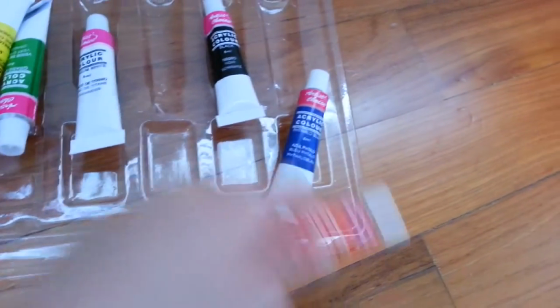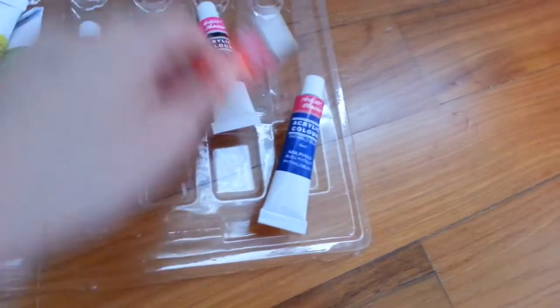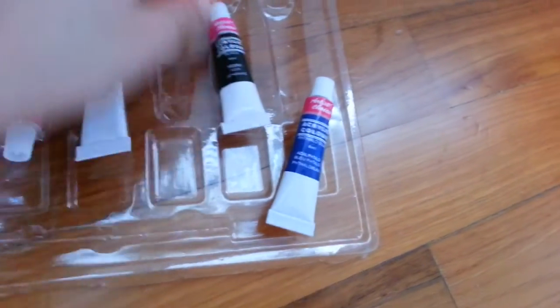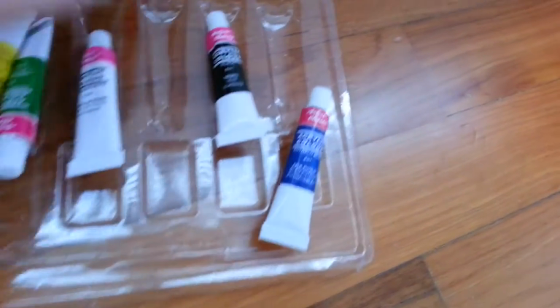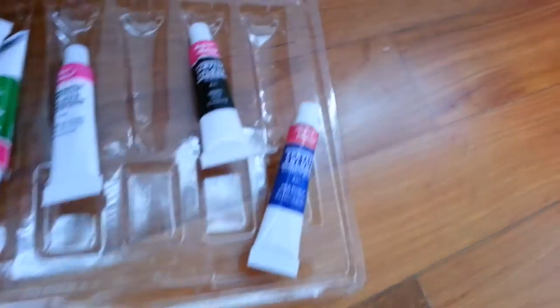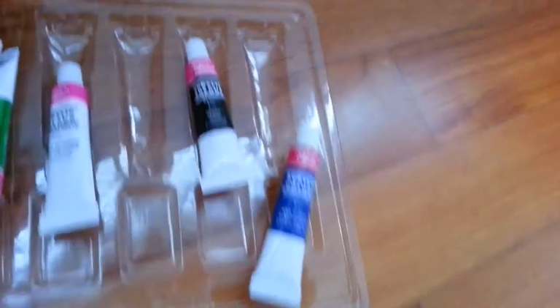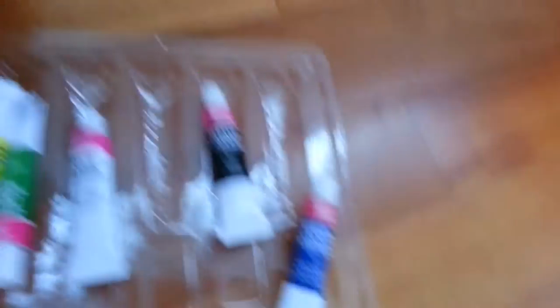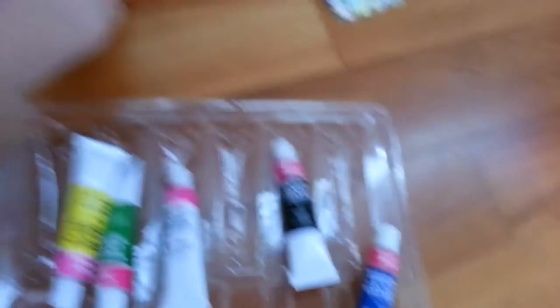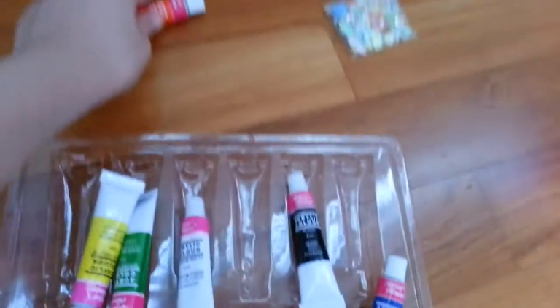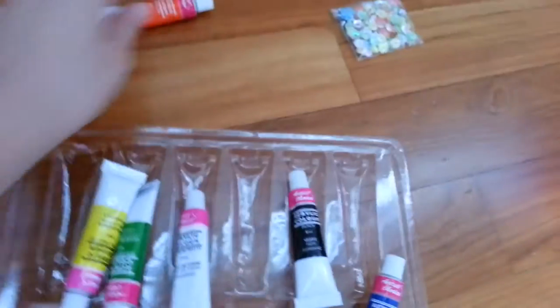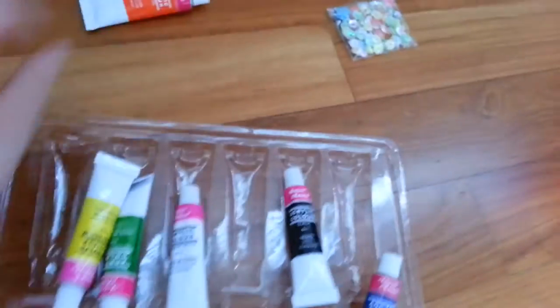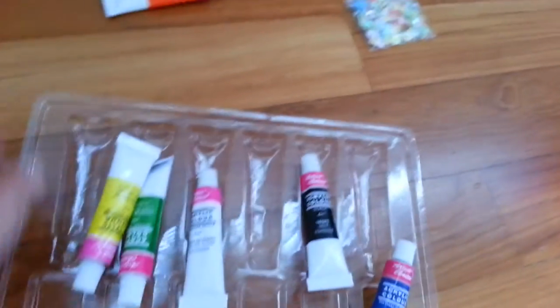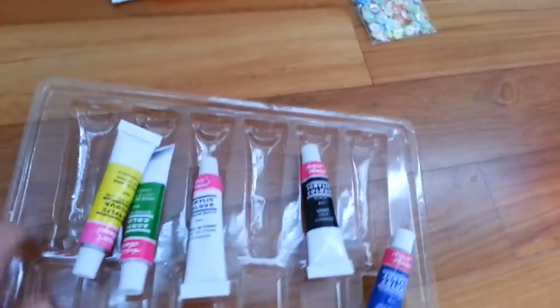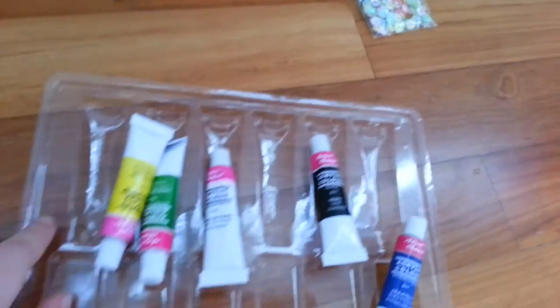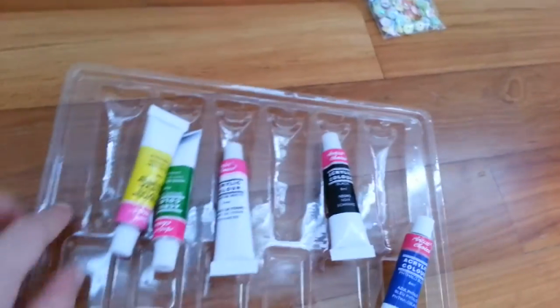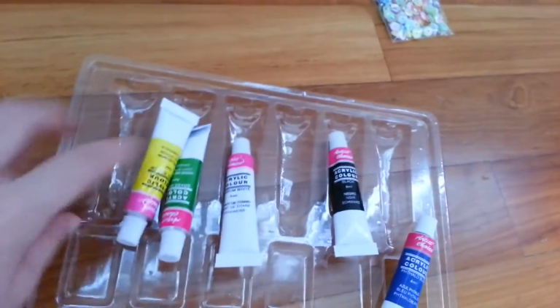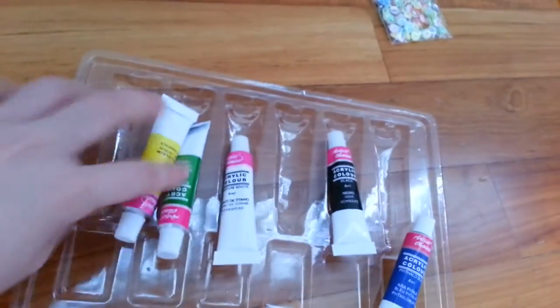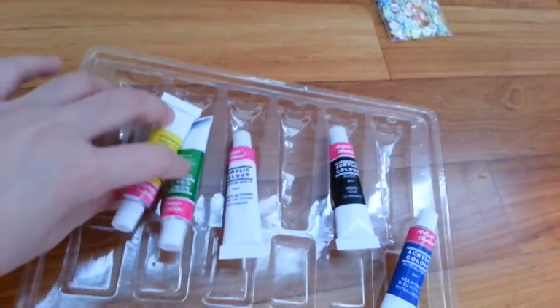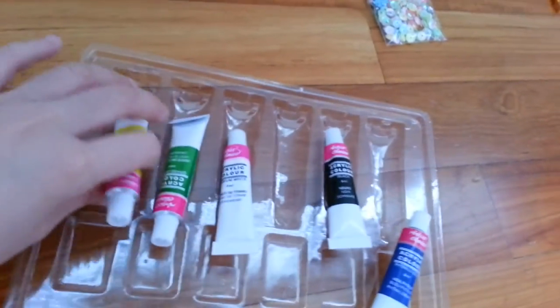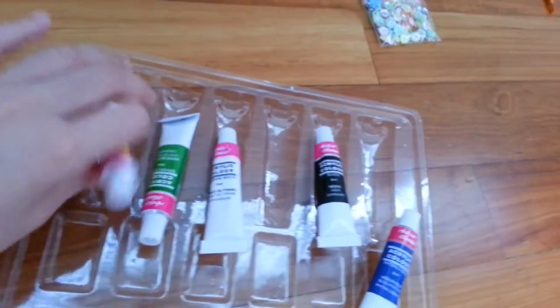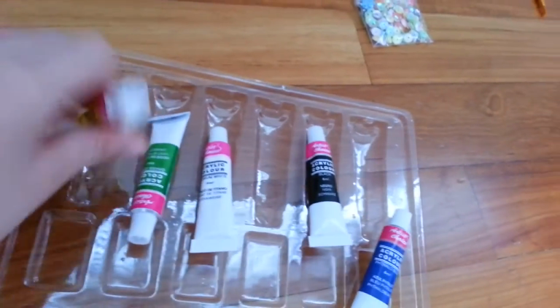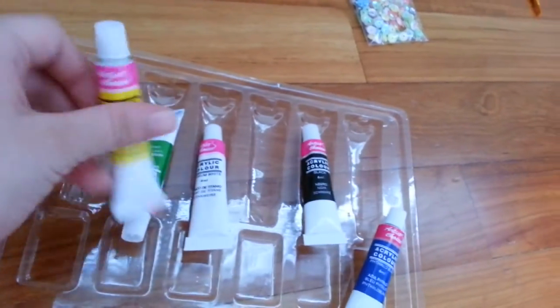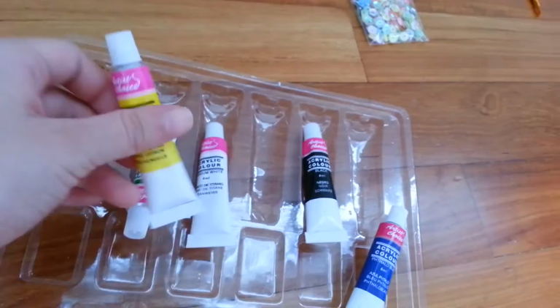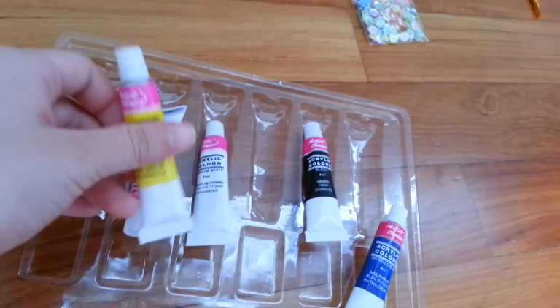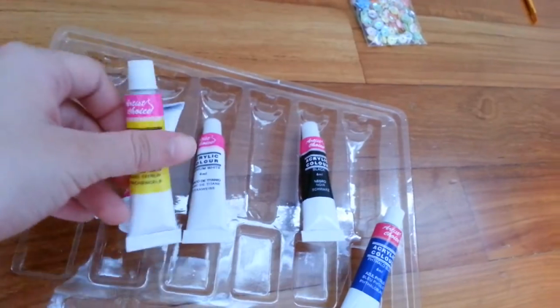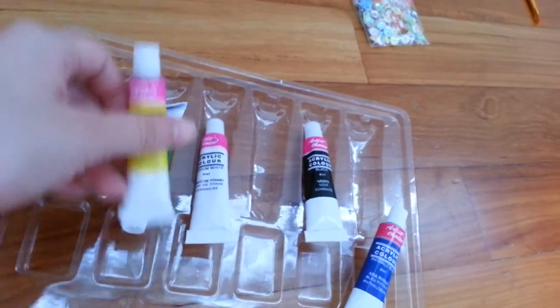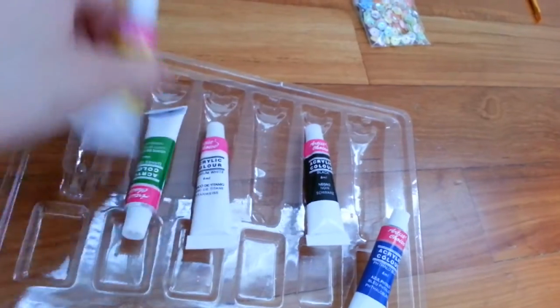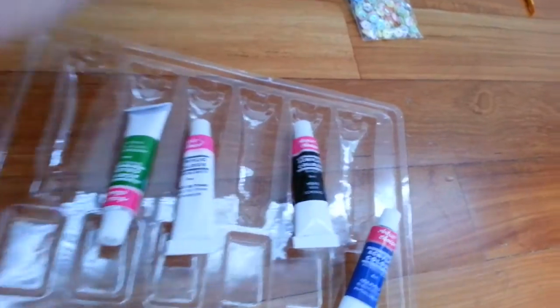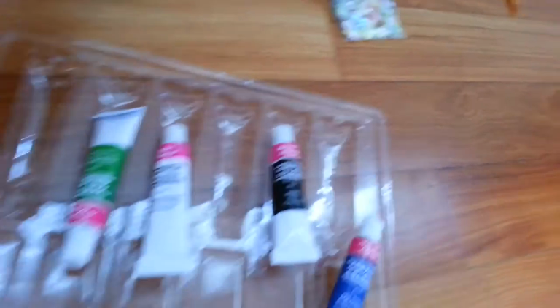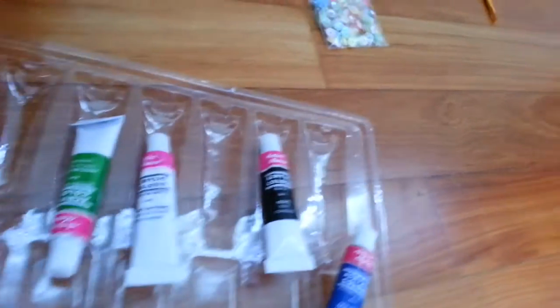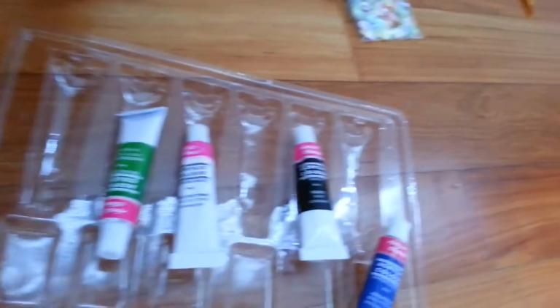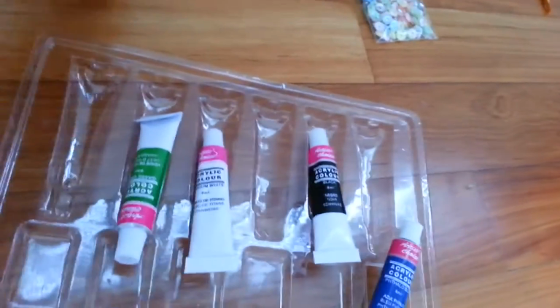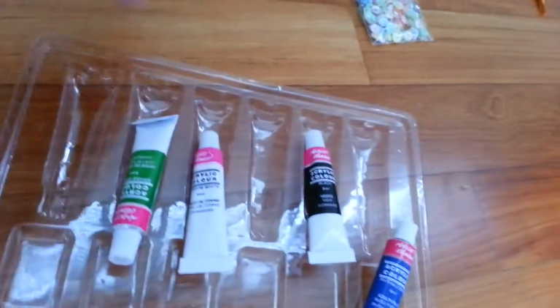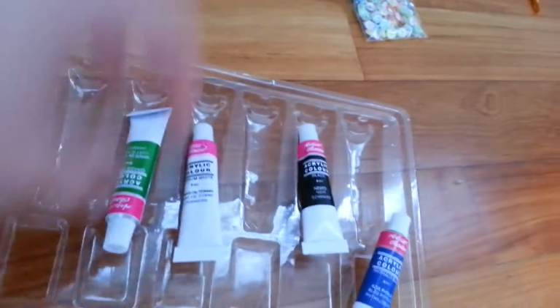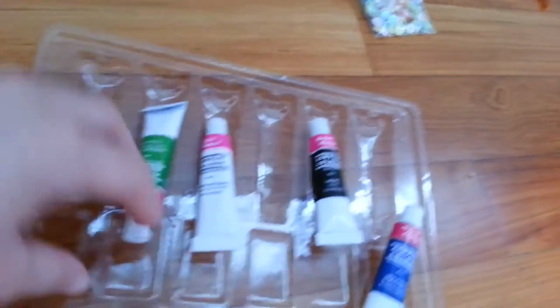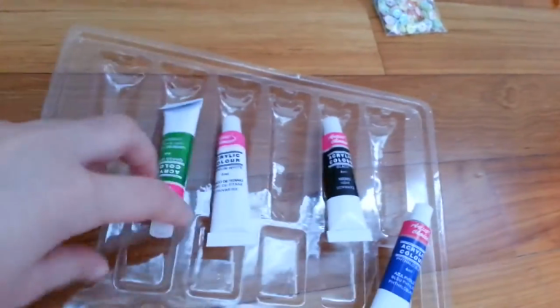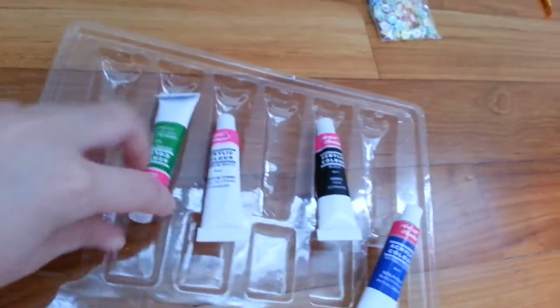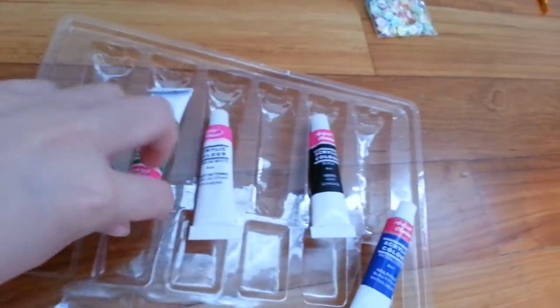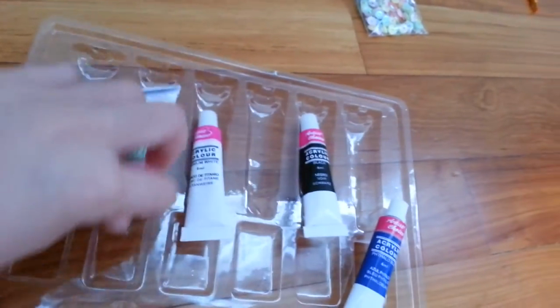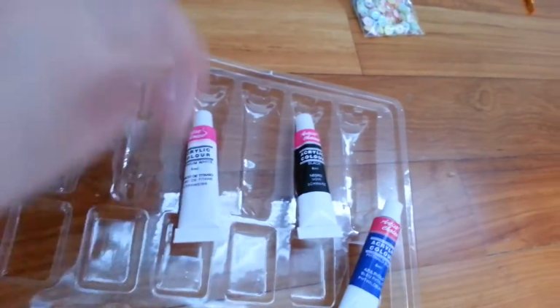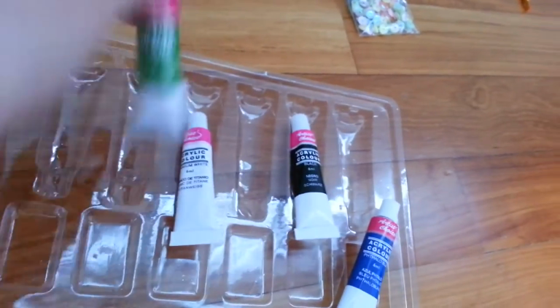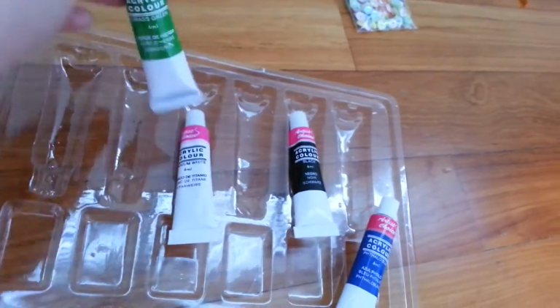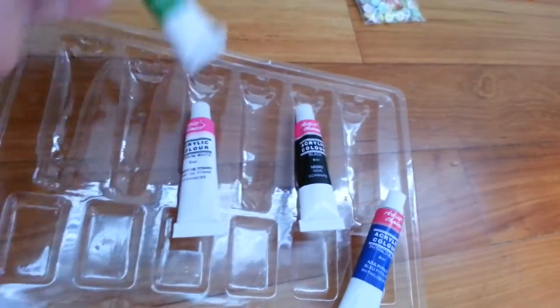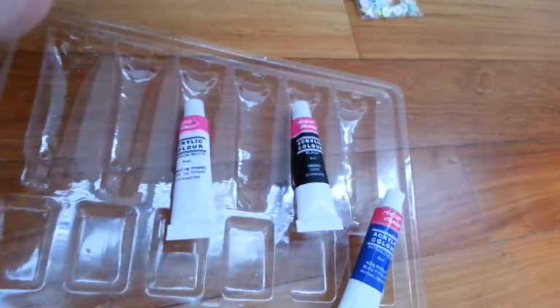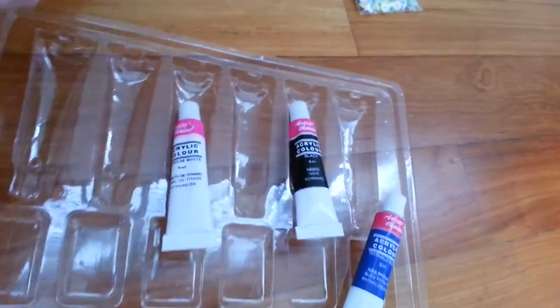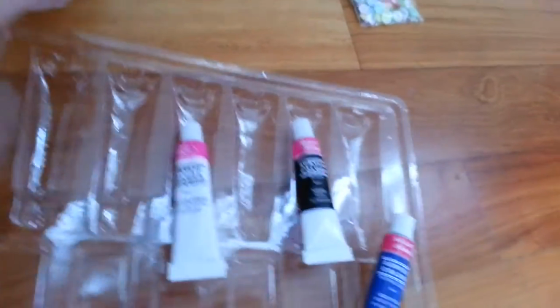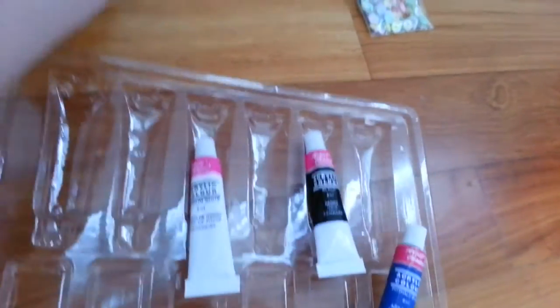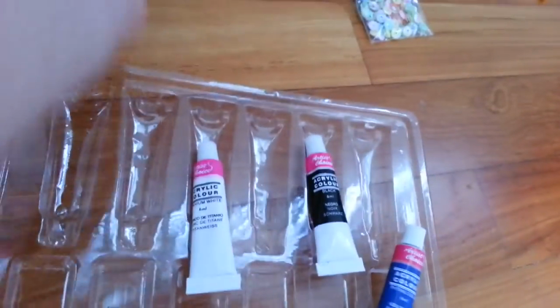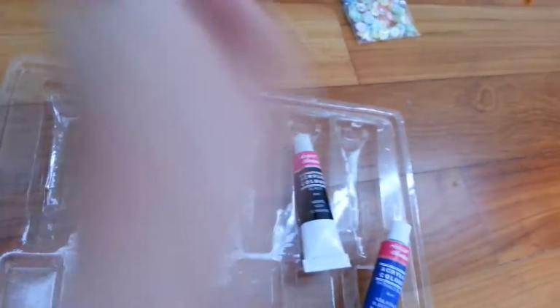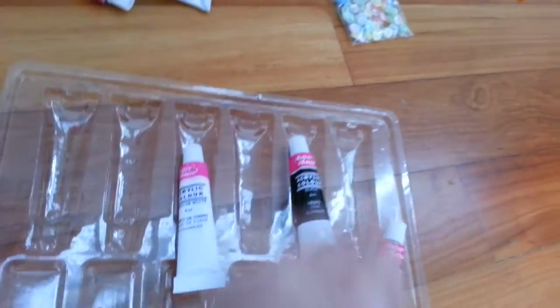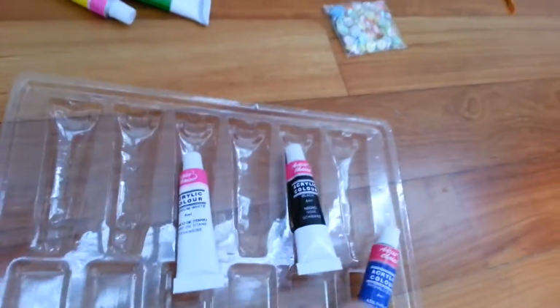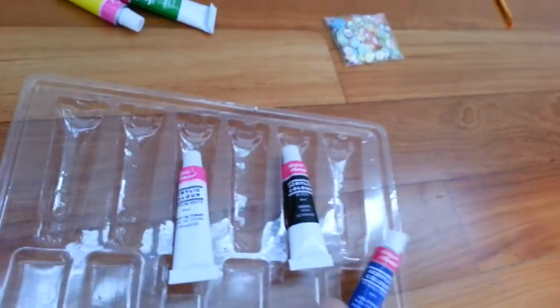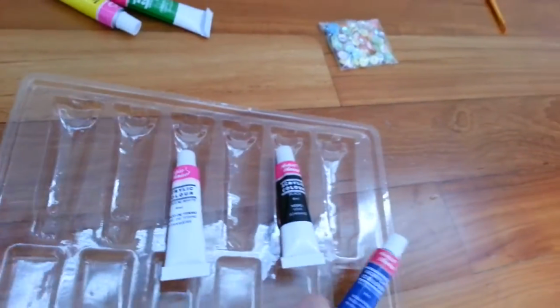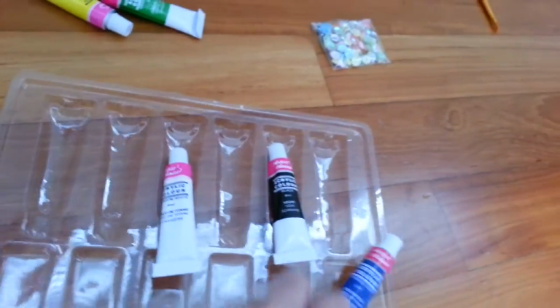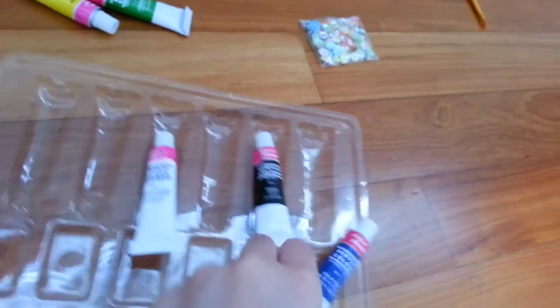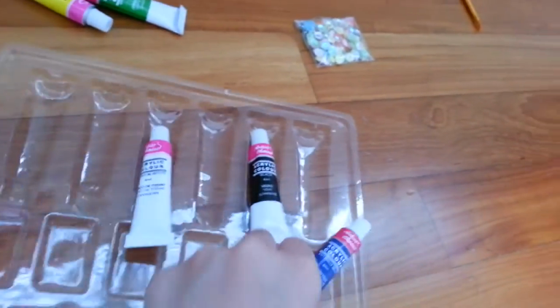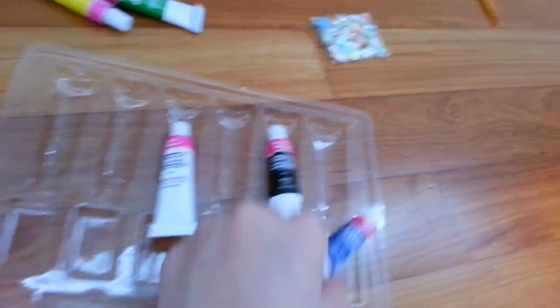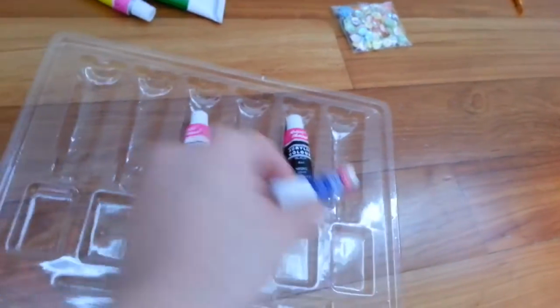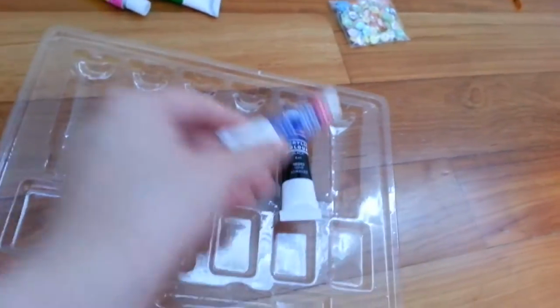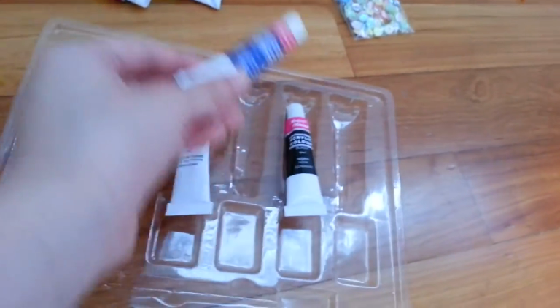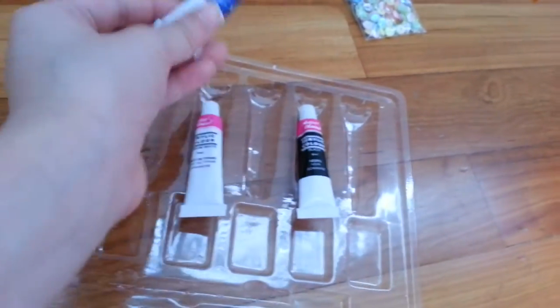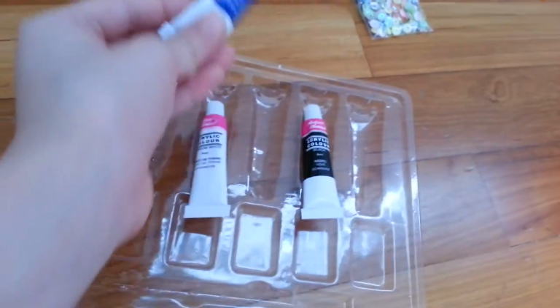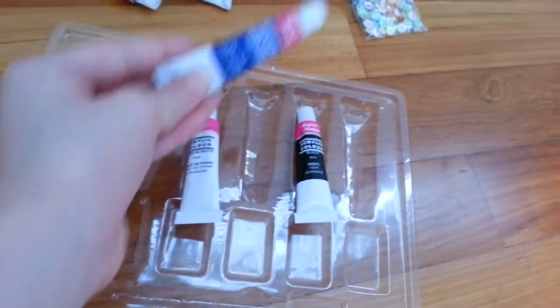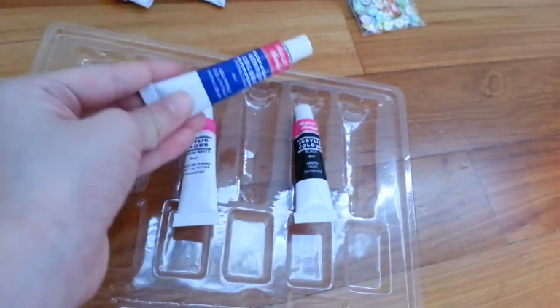Orange. Something like that. Yellow. Green. Blue.